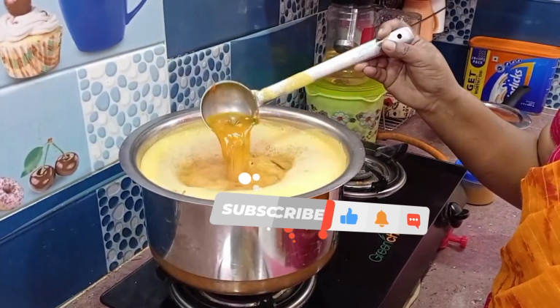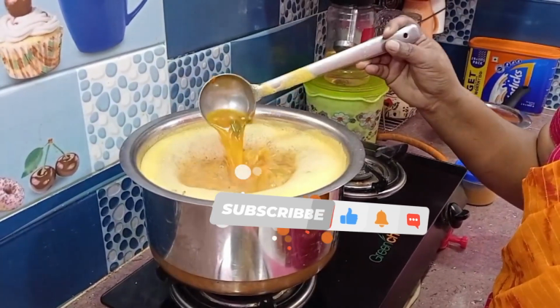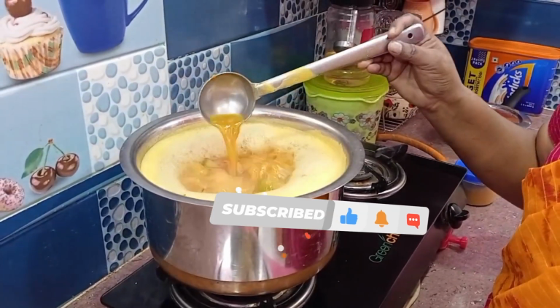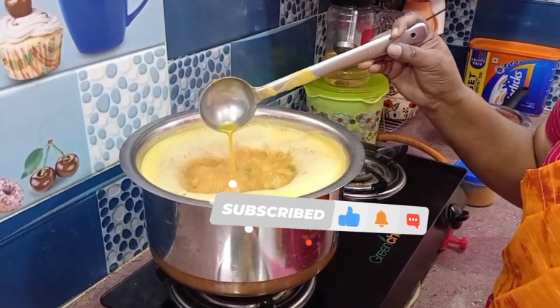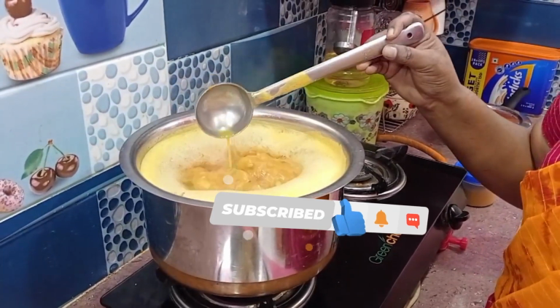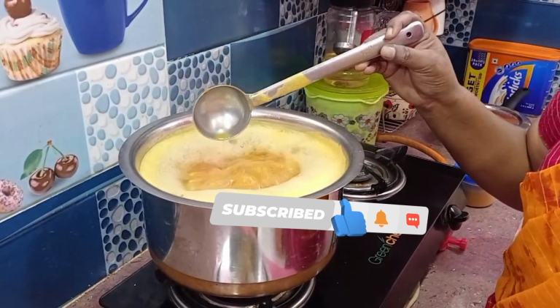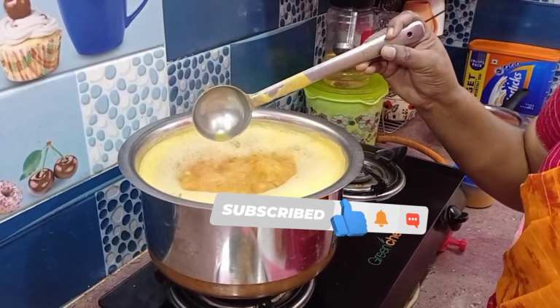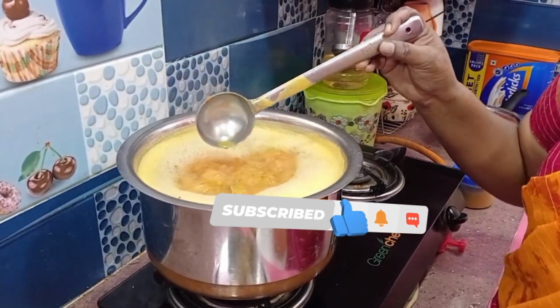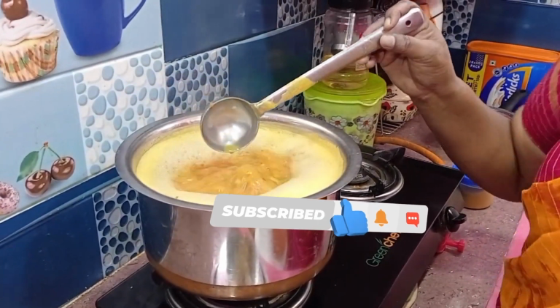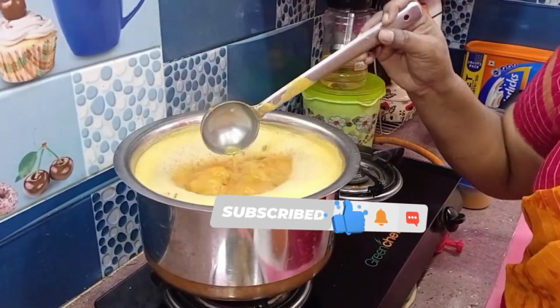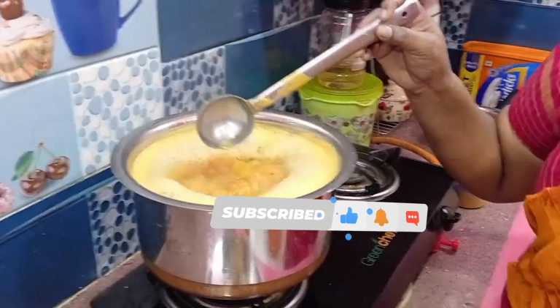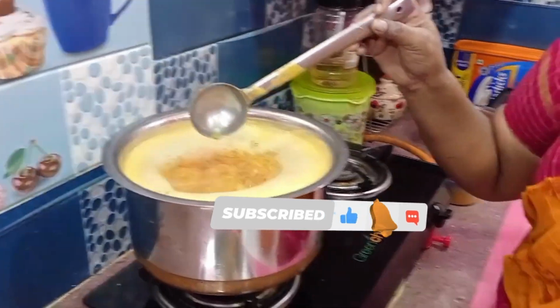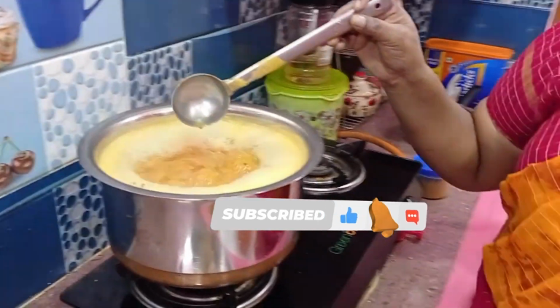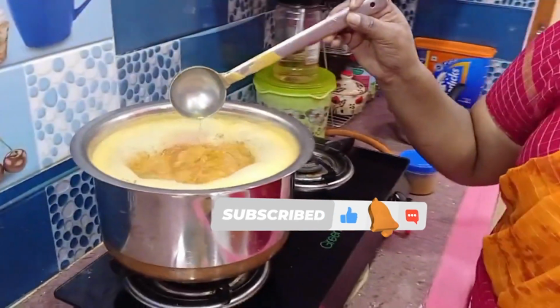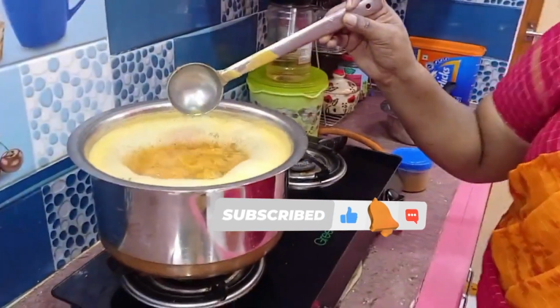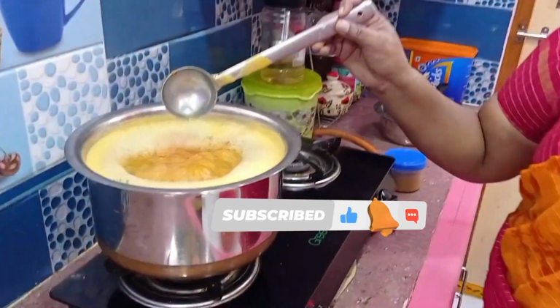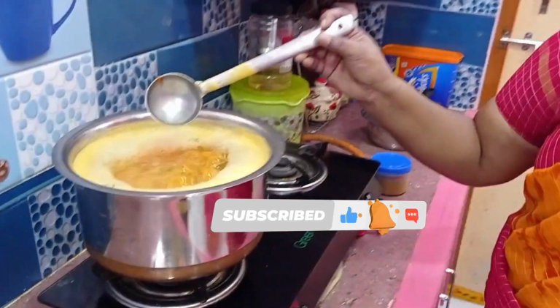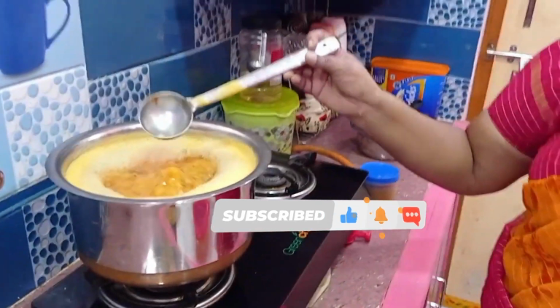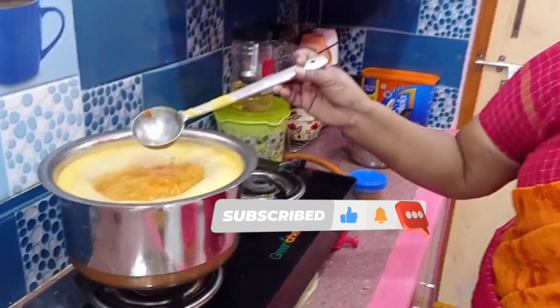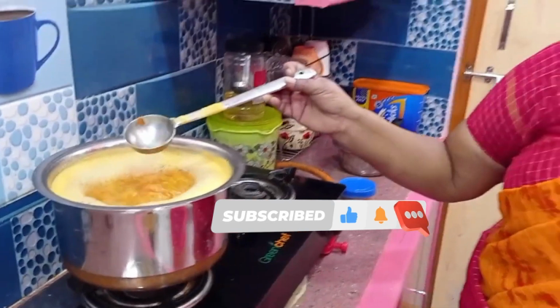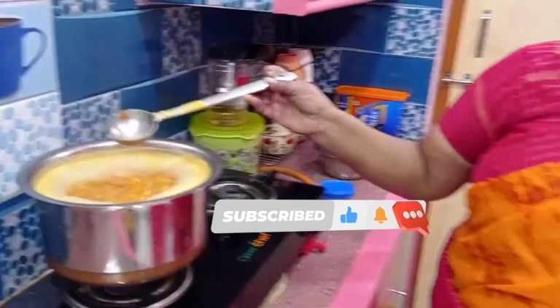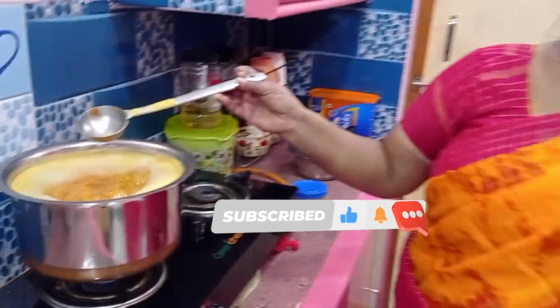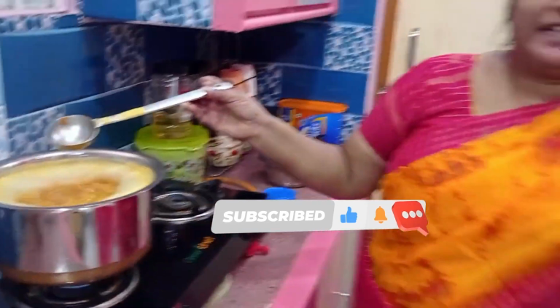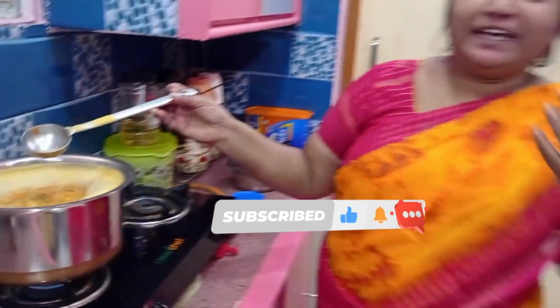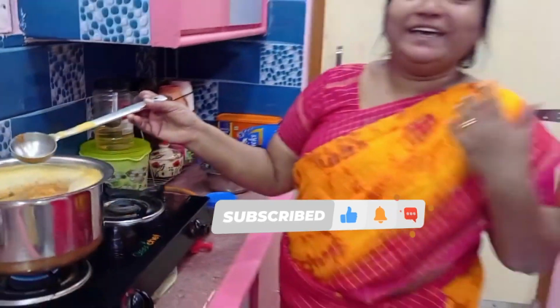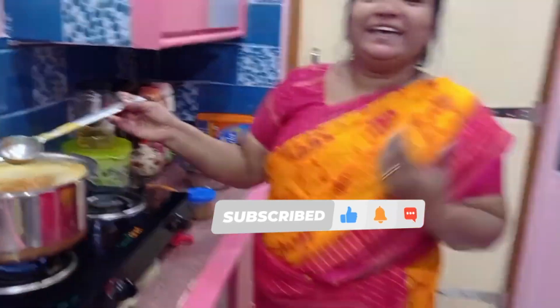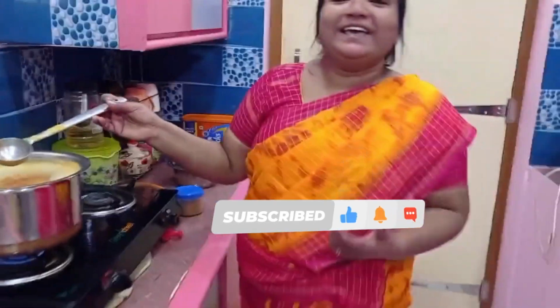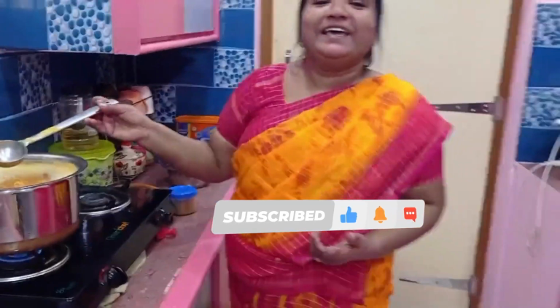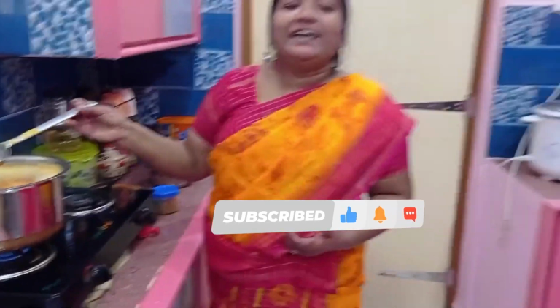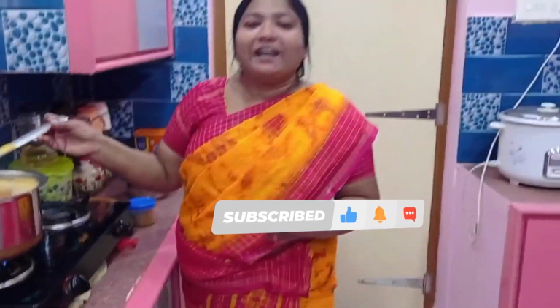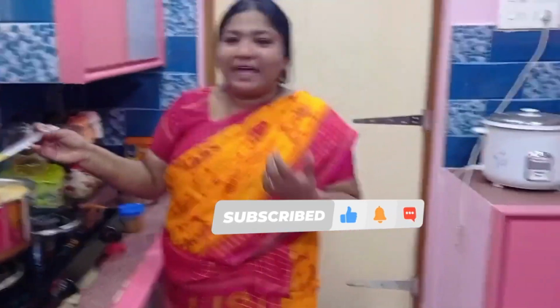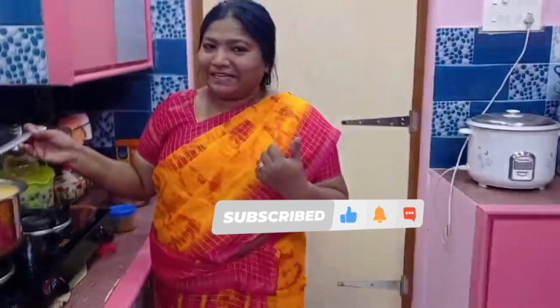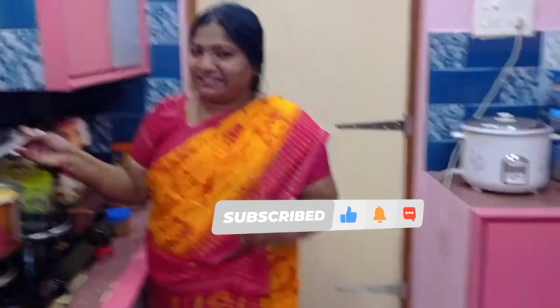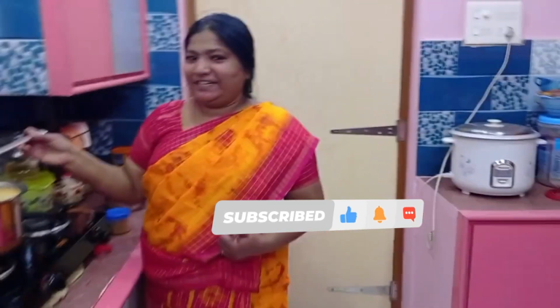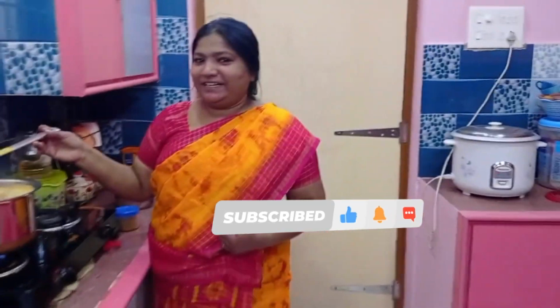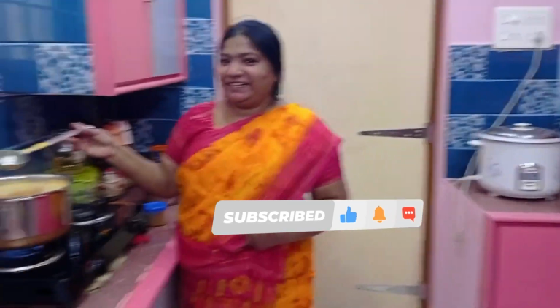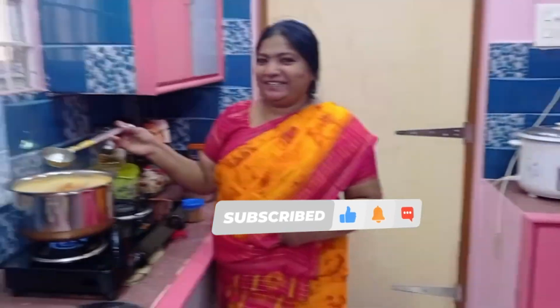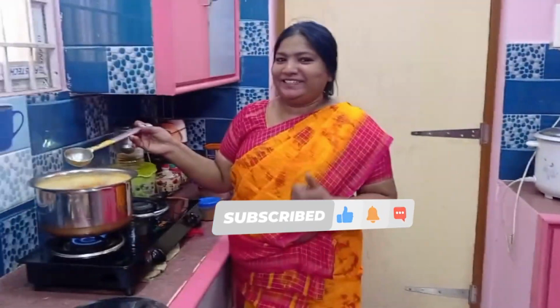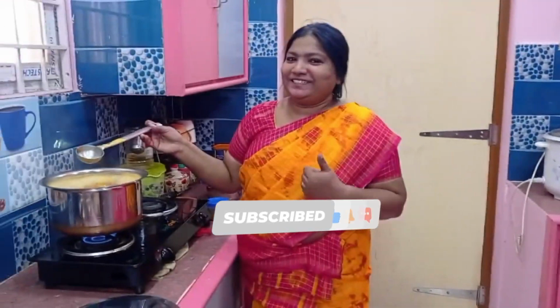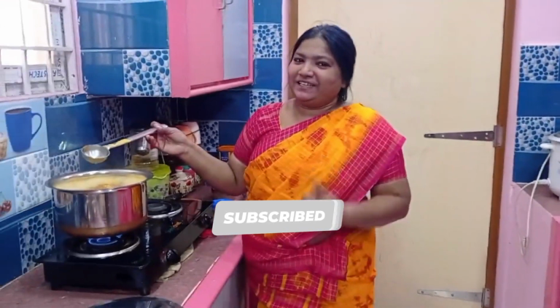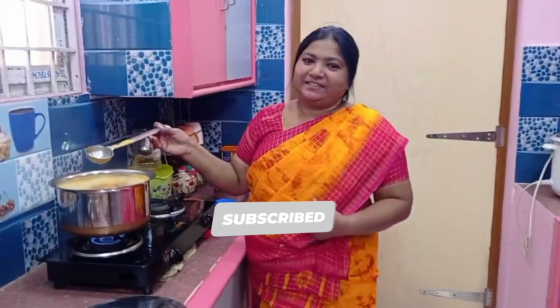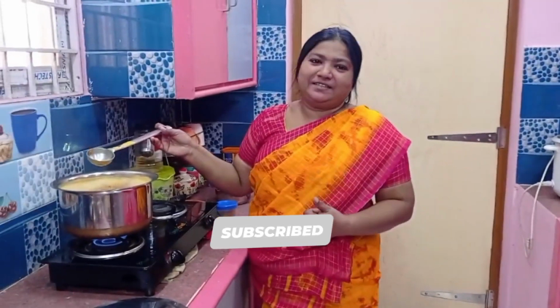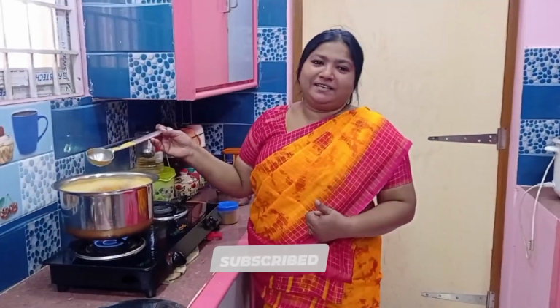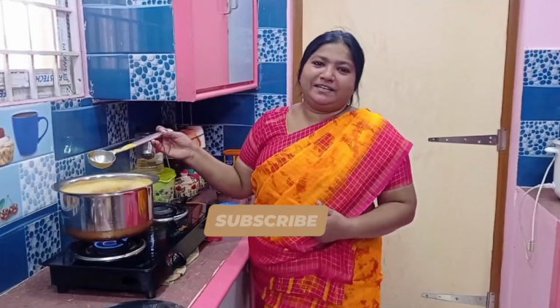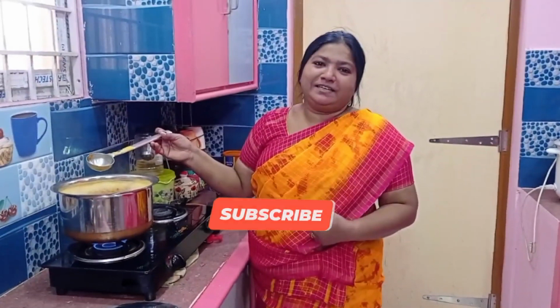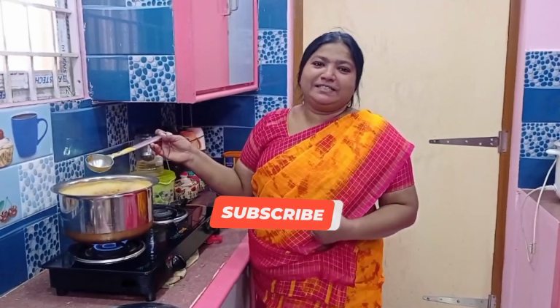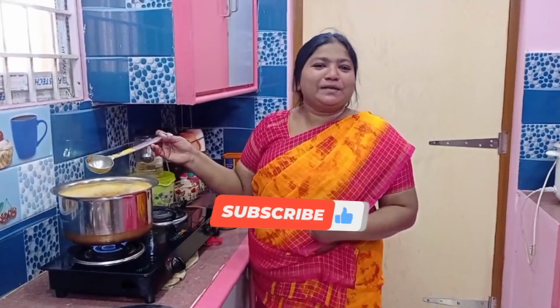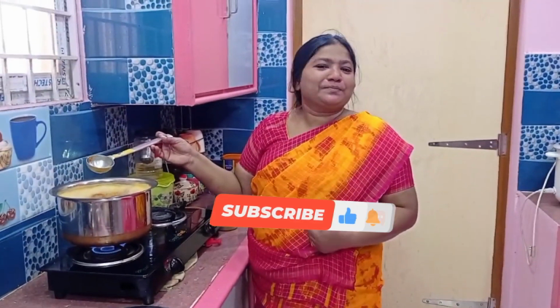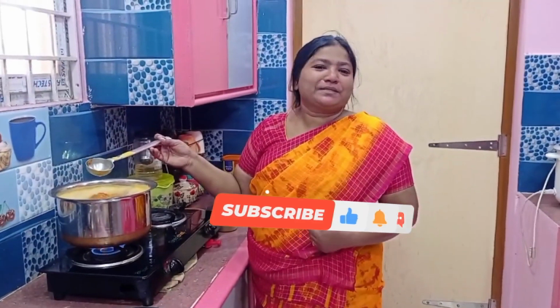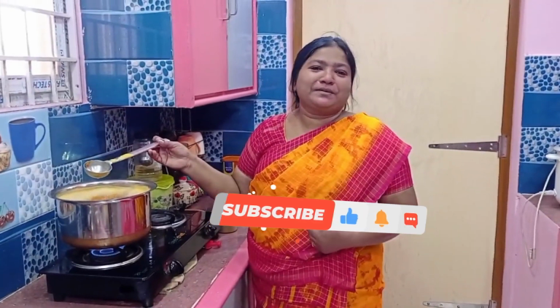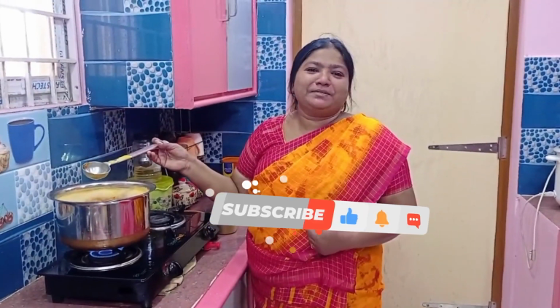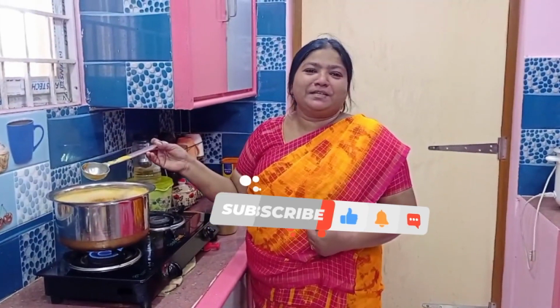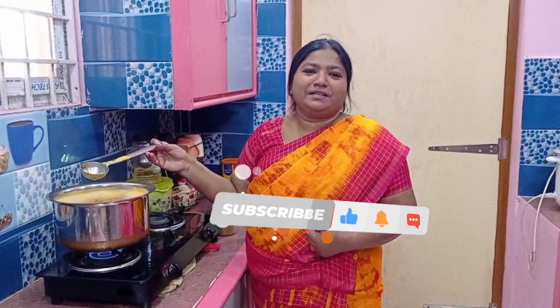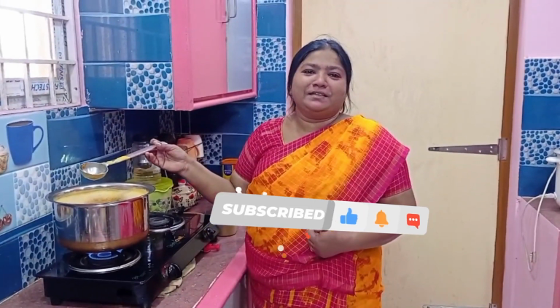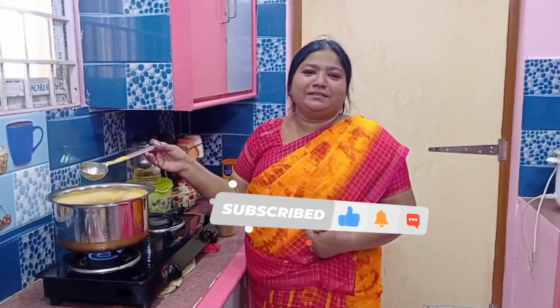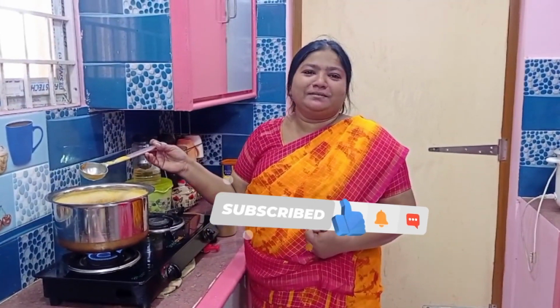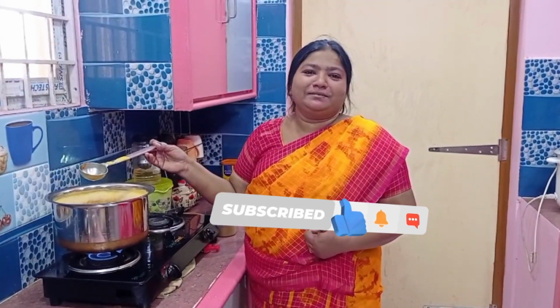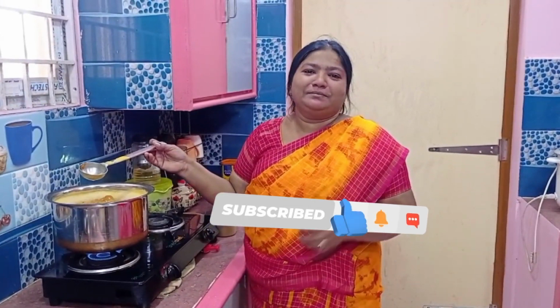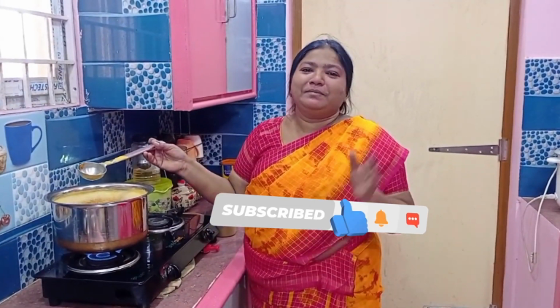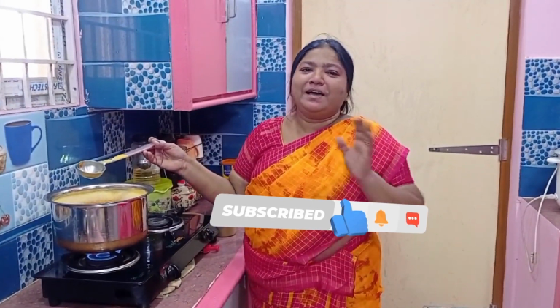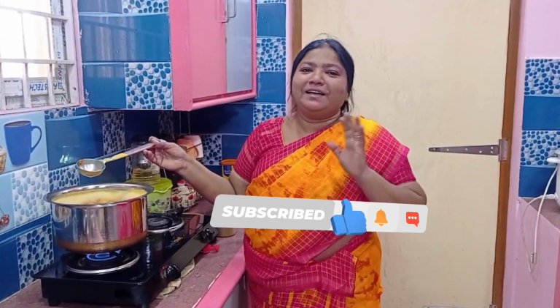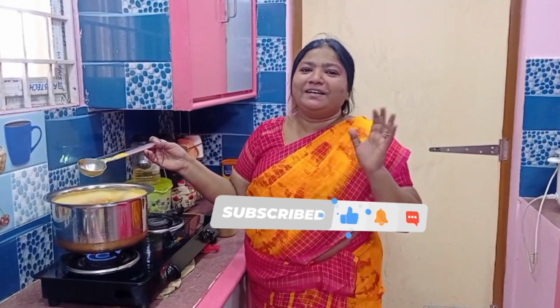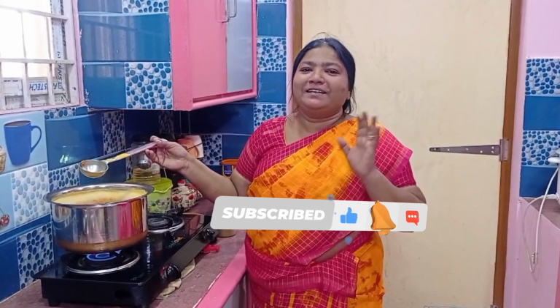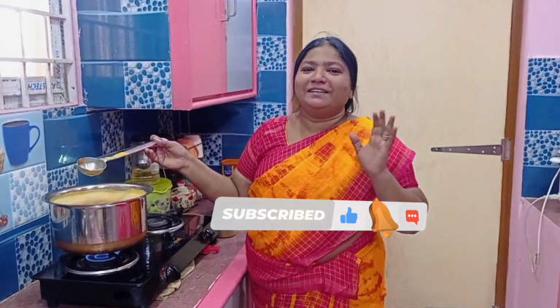If you like this video, please share and subscribe! Gently. Bye, Lee.